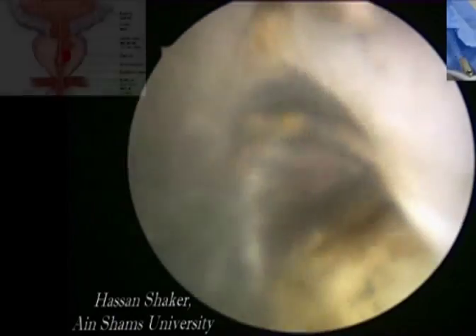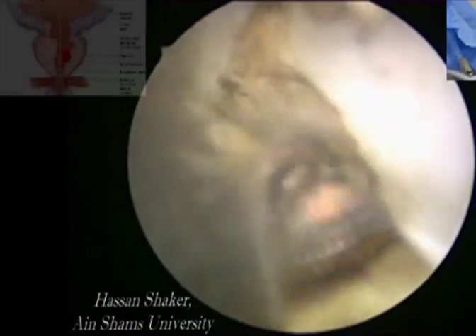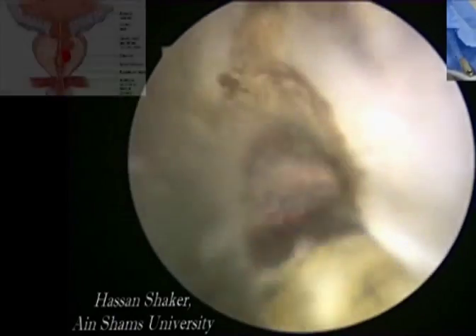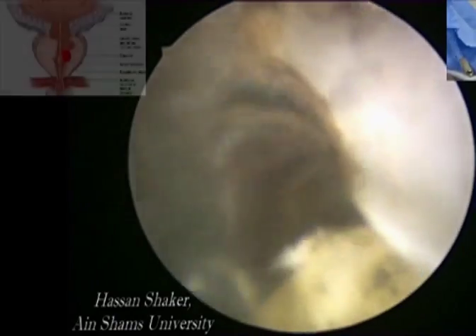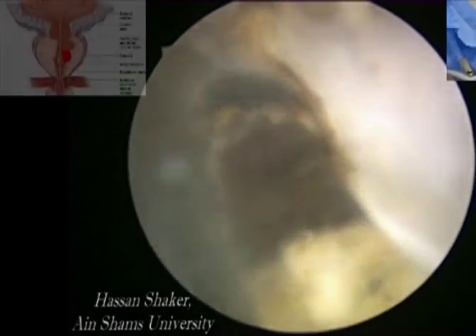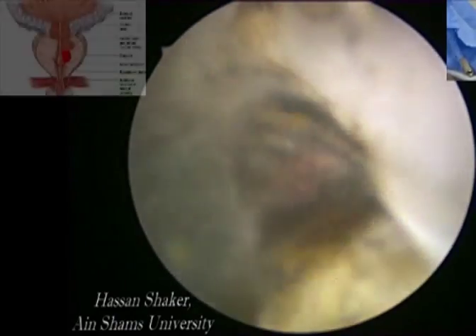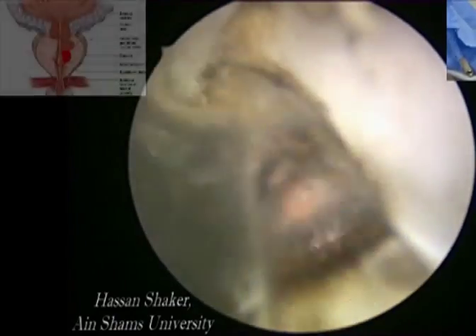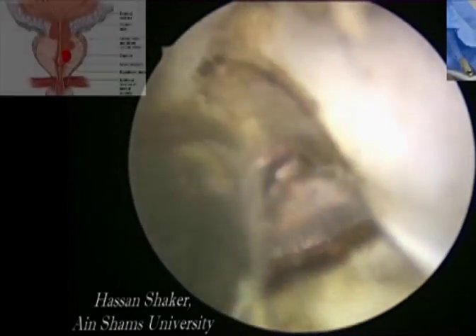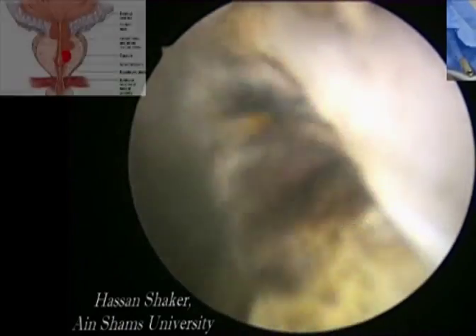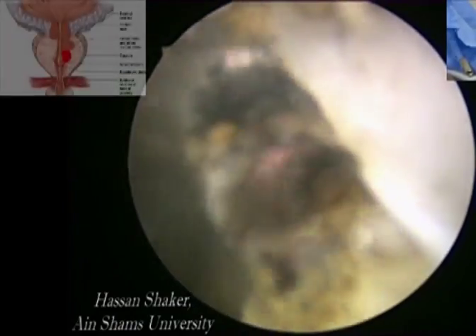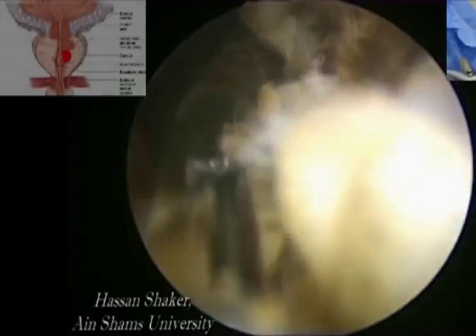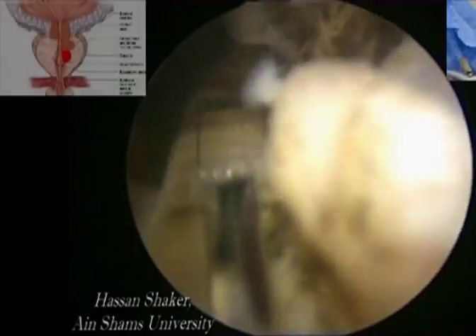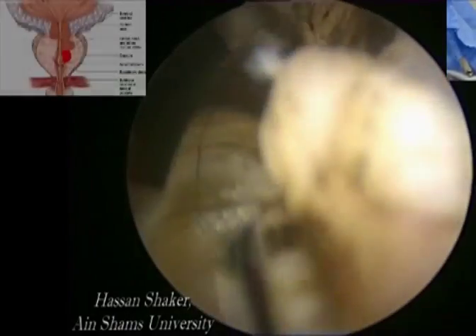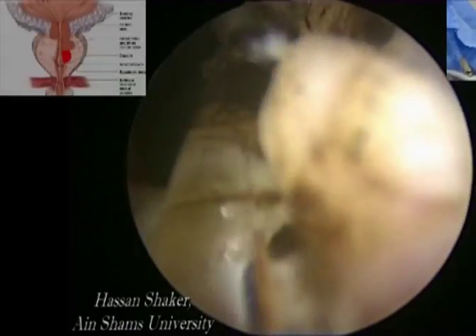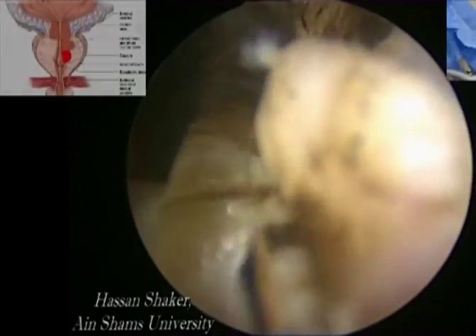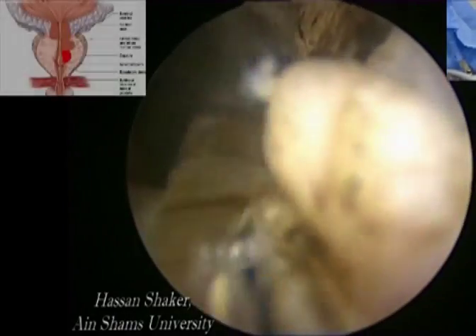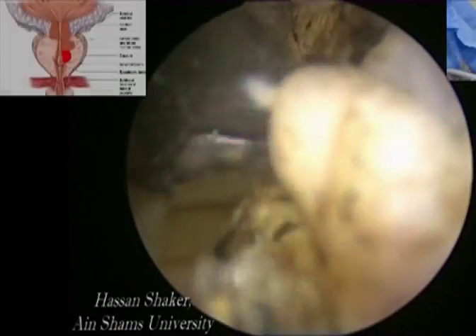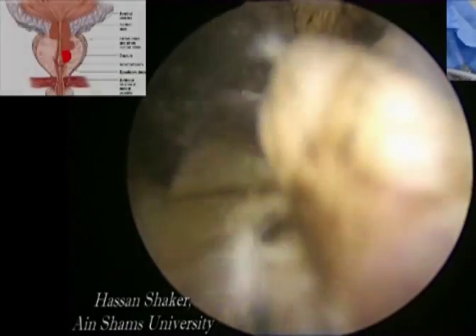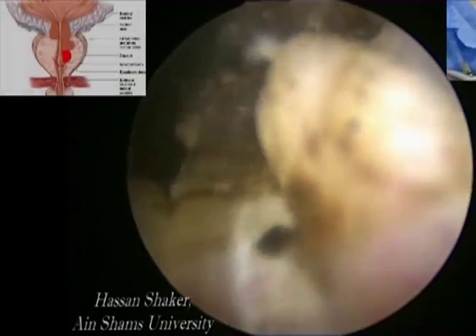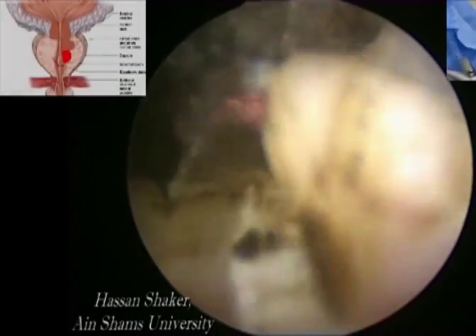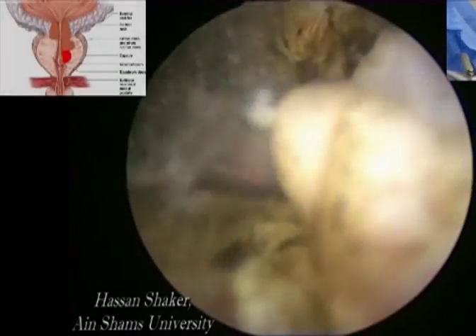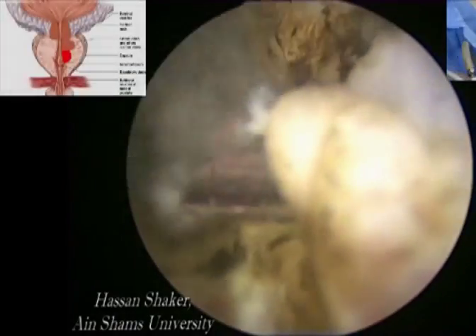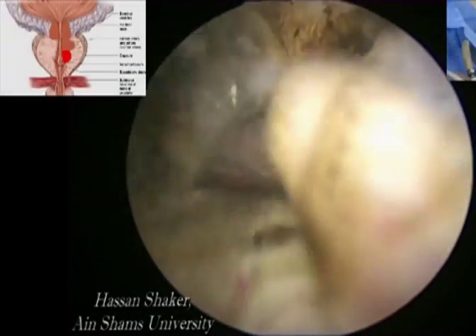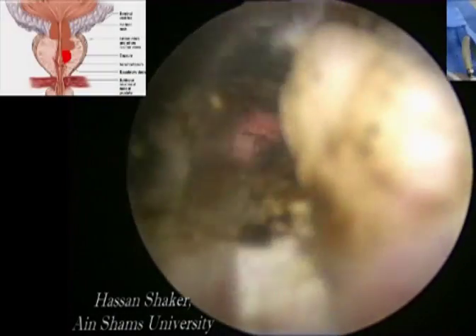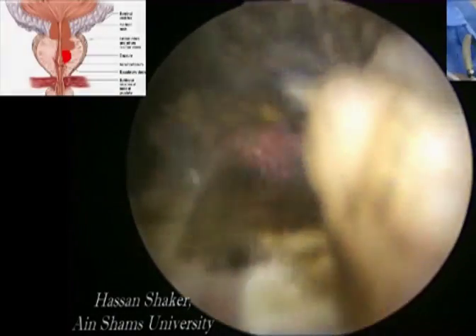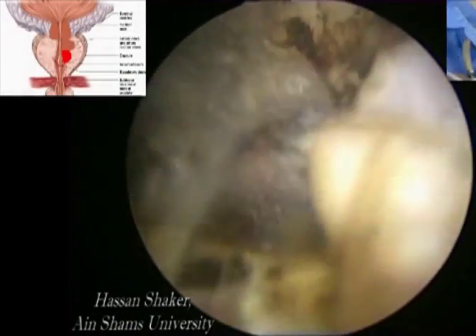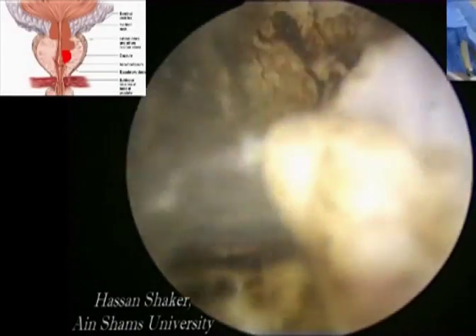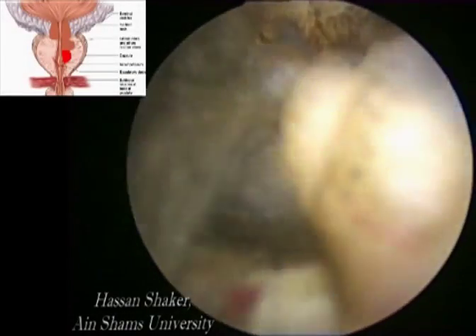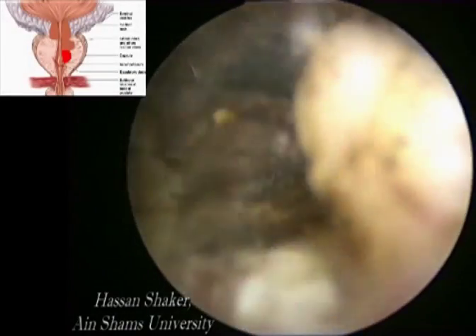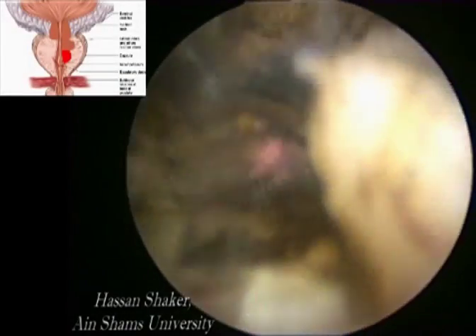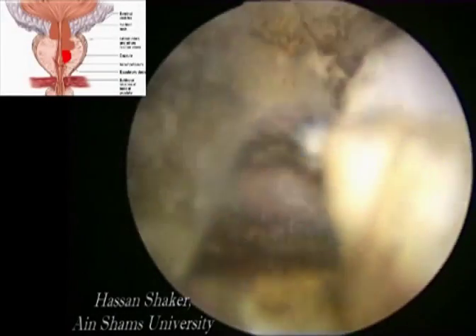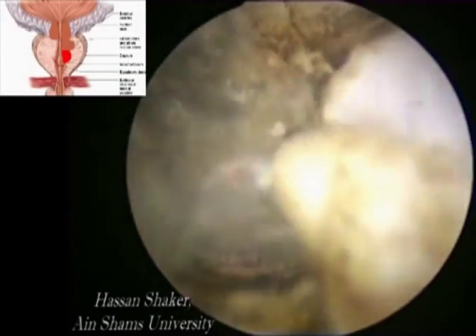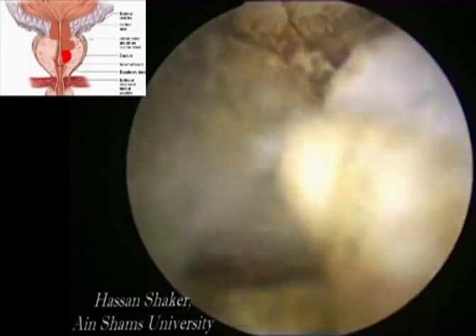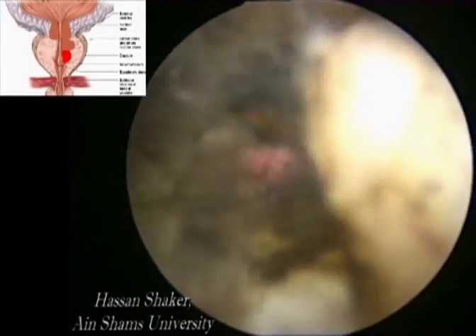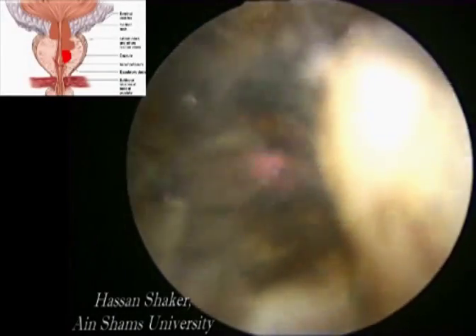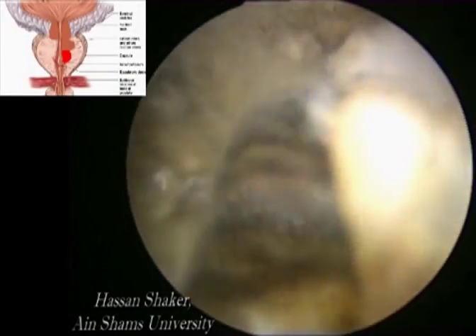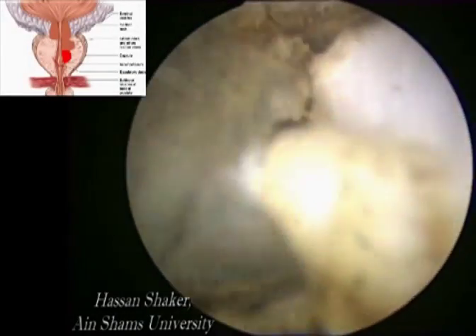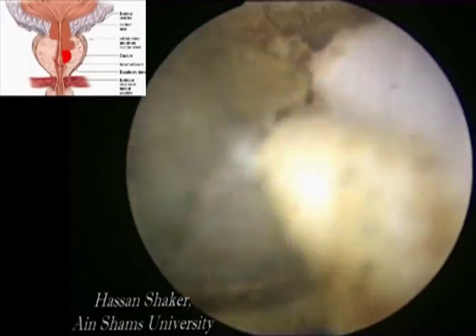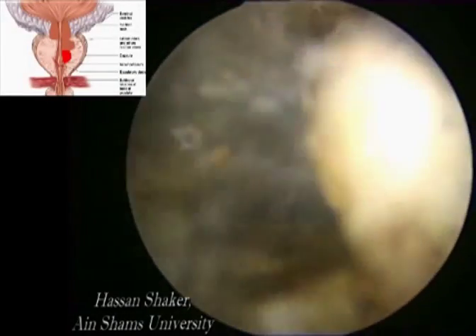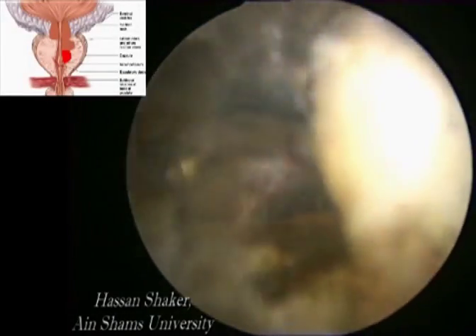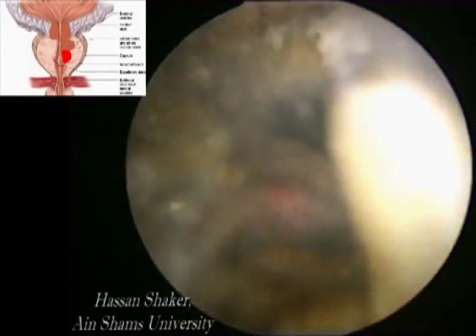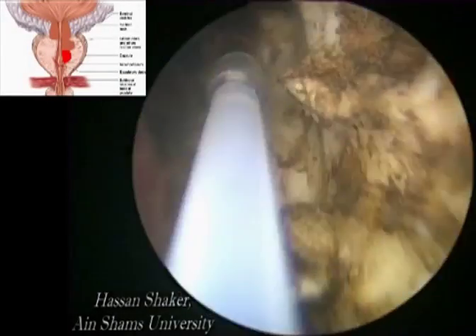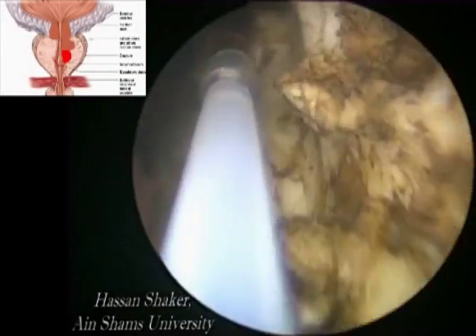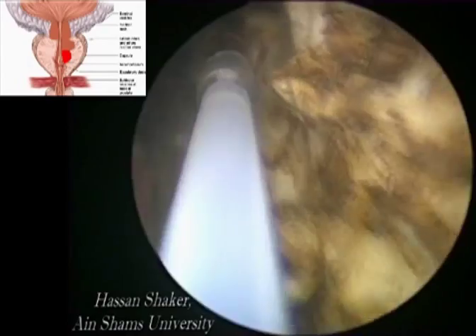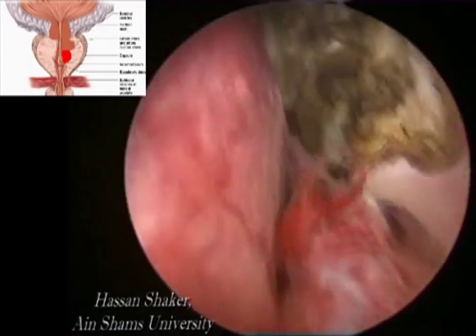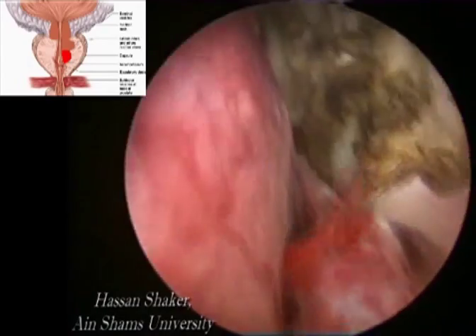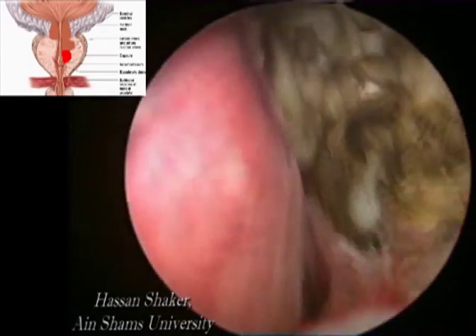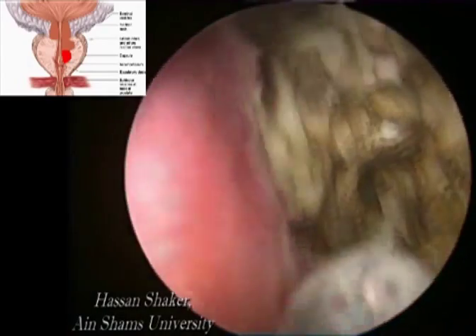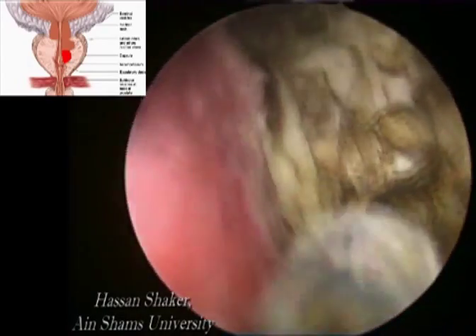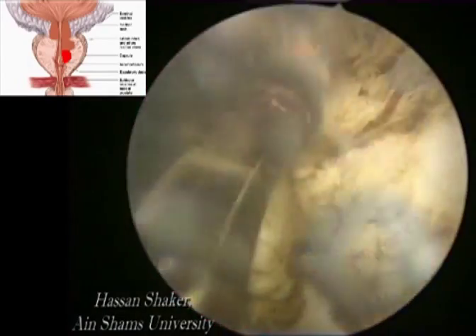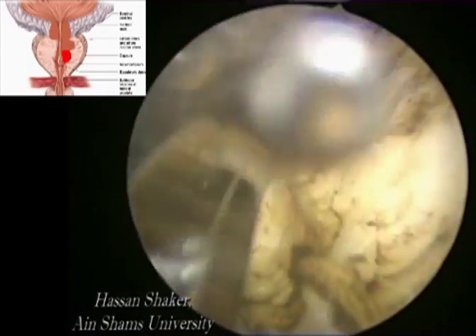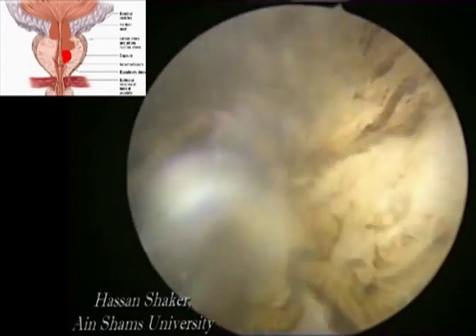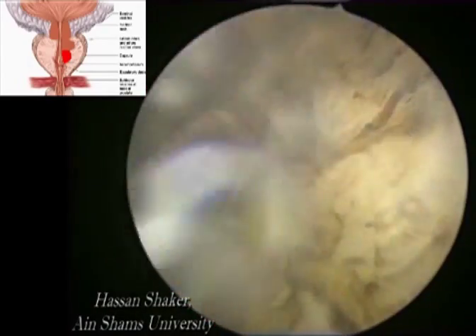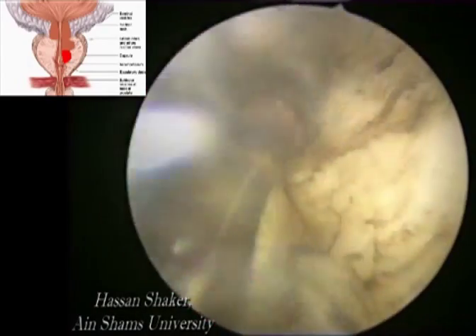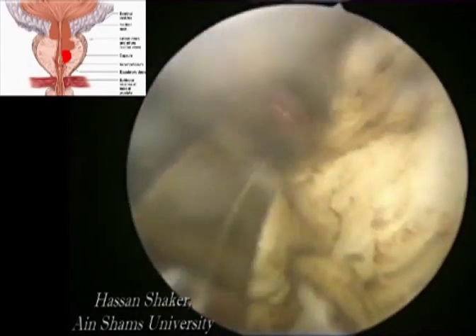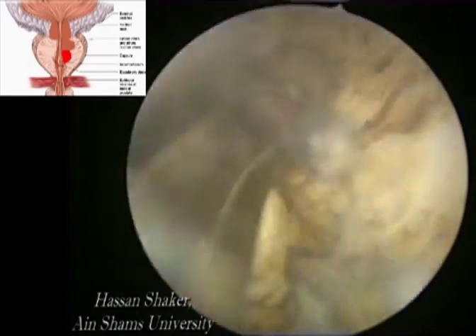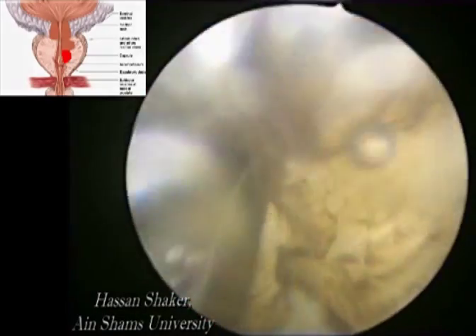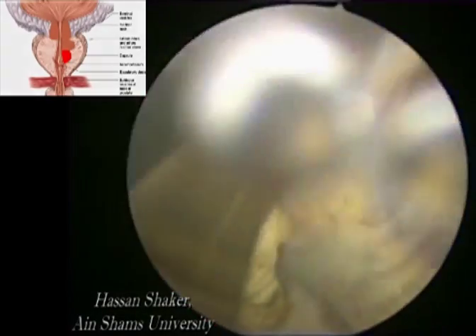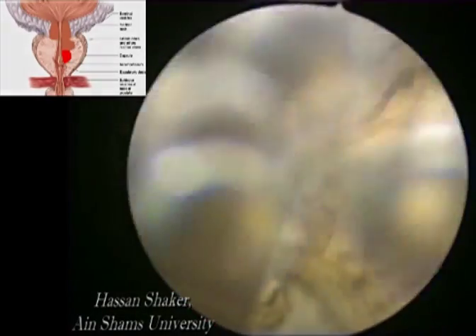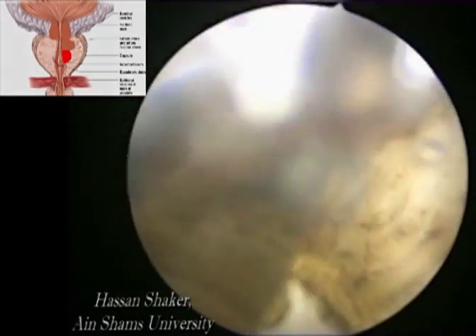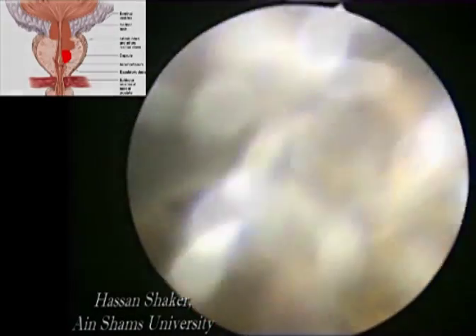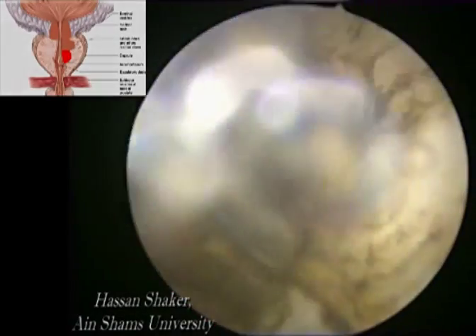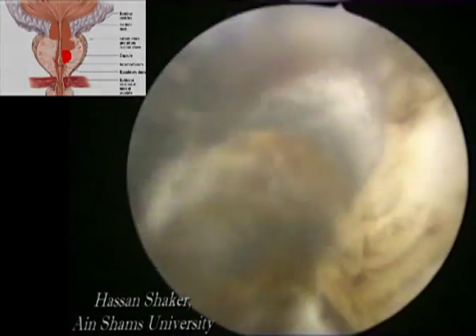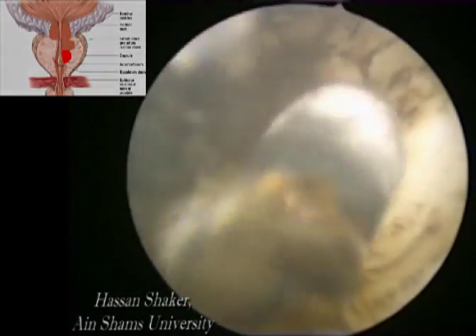Then we move to the distal half of the same lobe and ablation is done in layers again until the surgical capsule is reached.